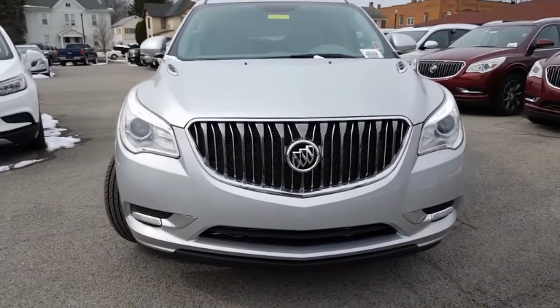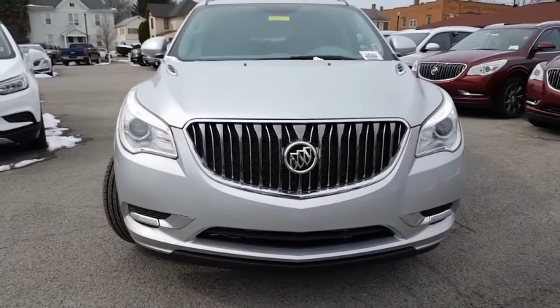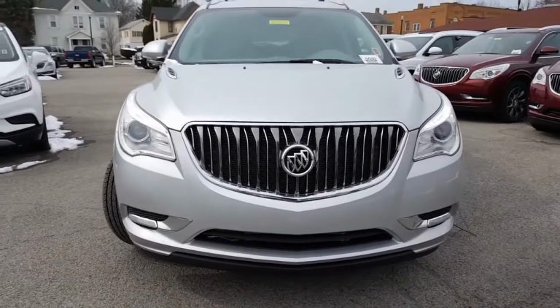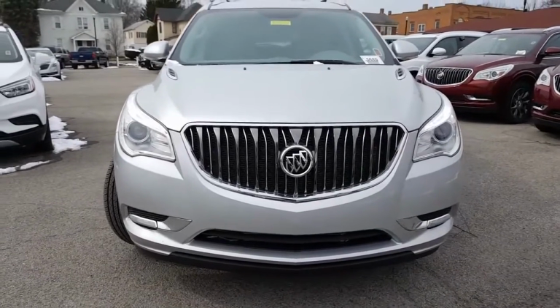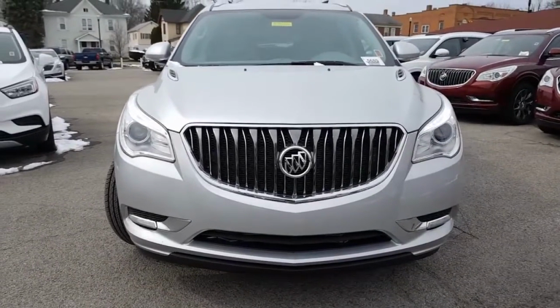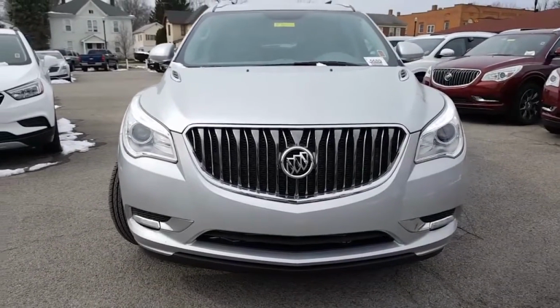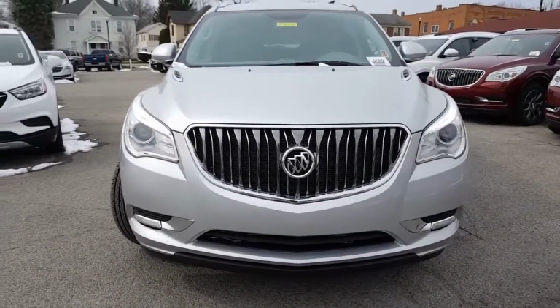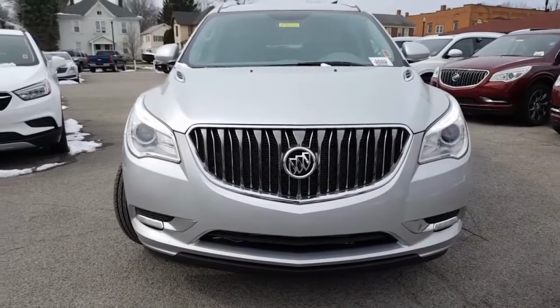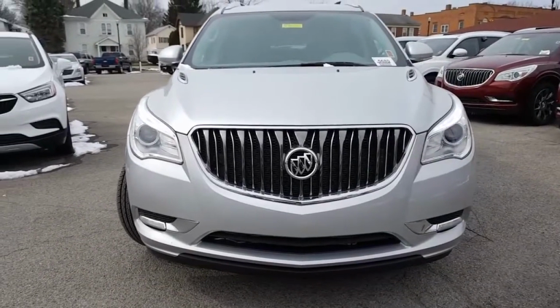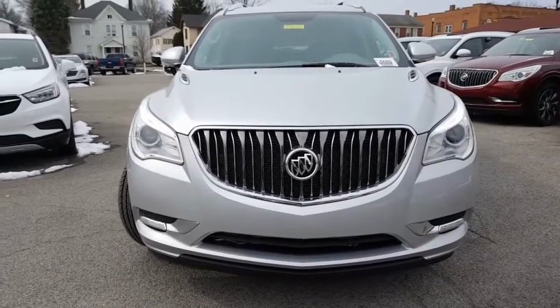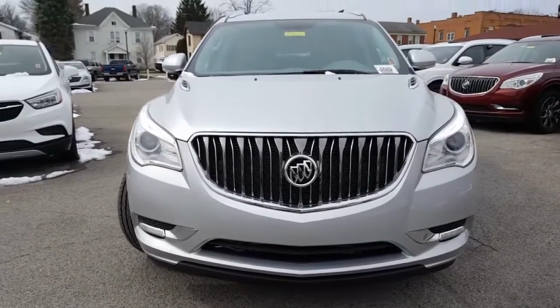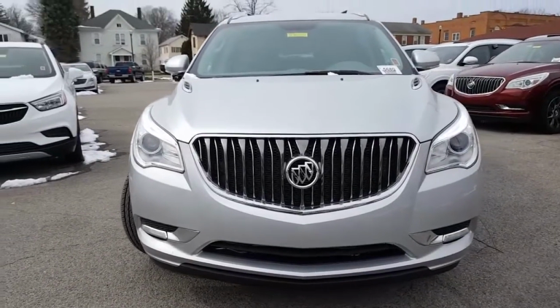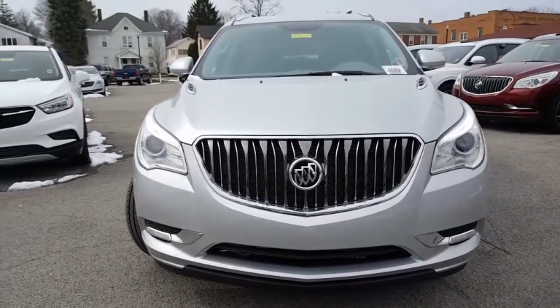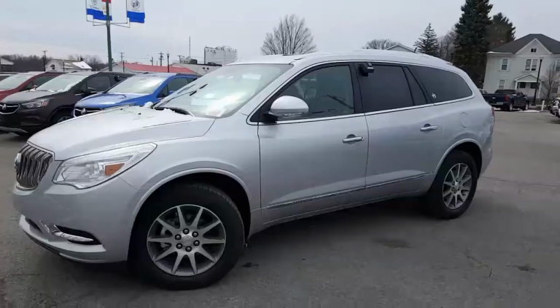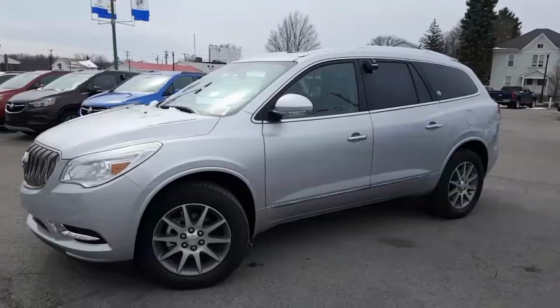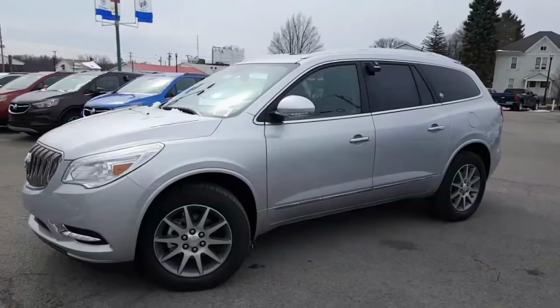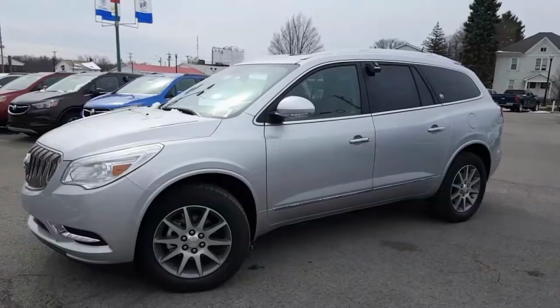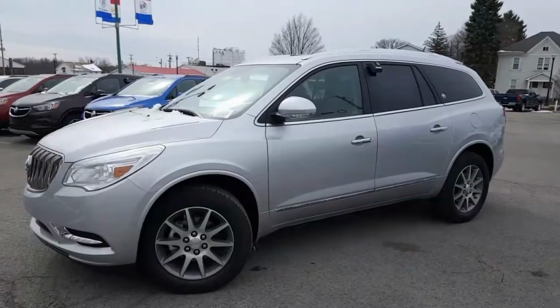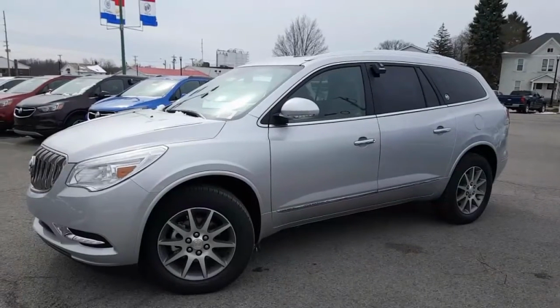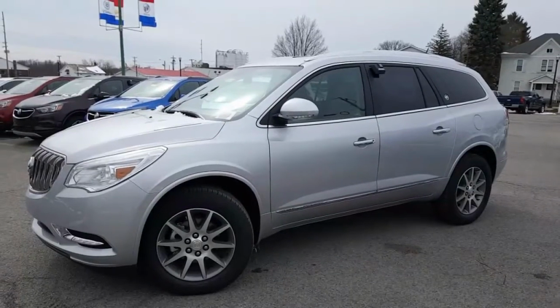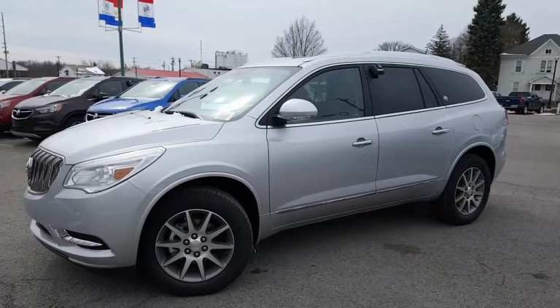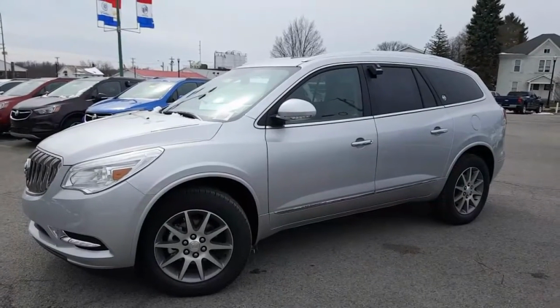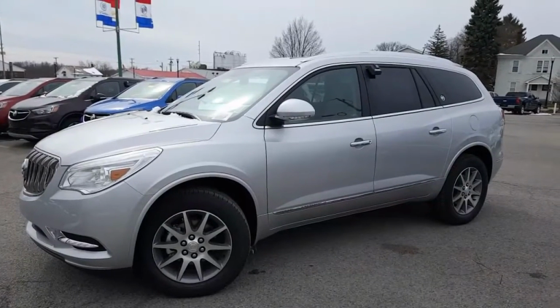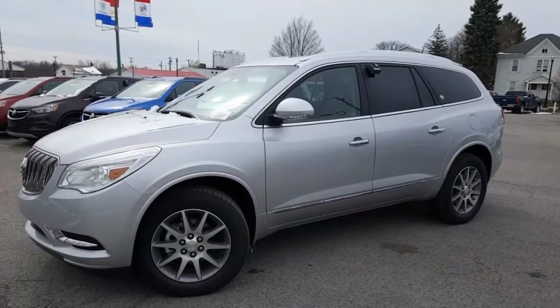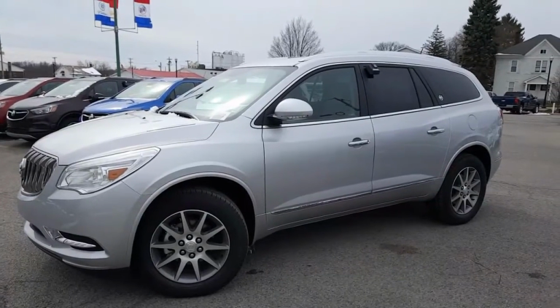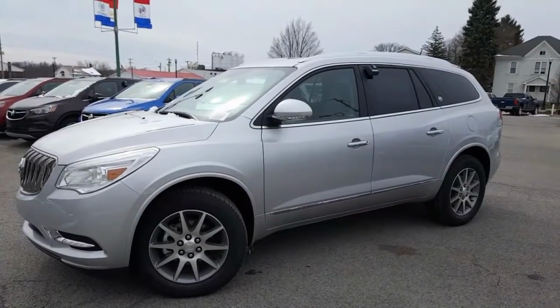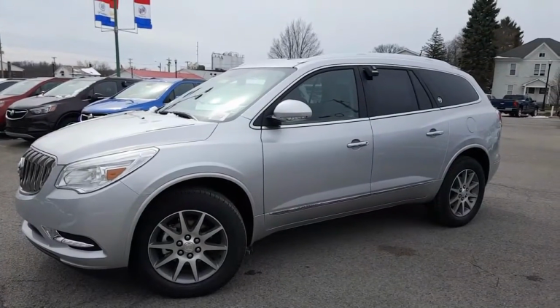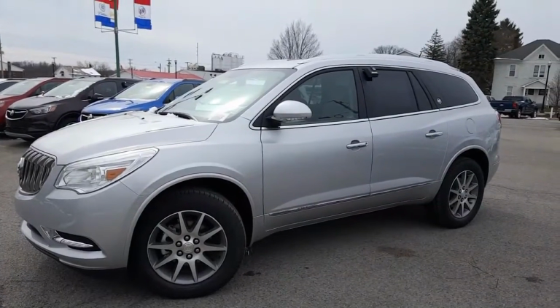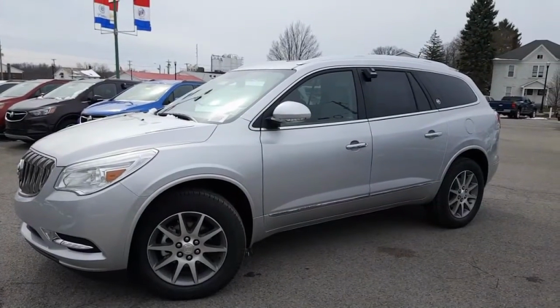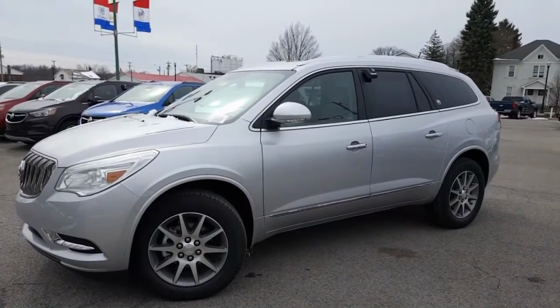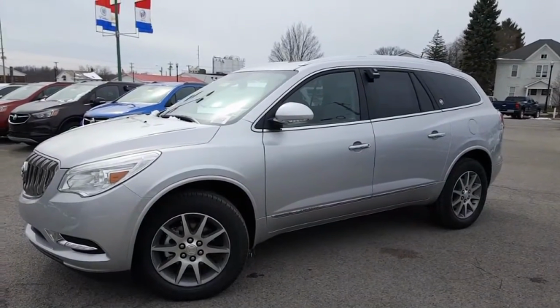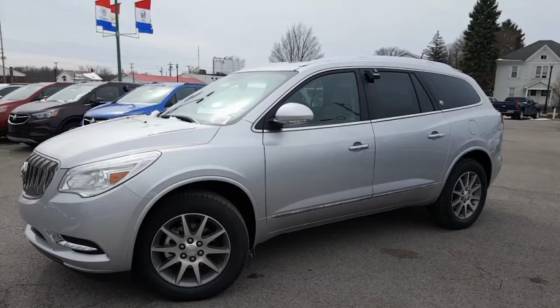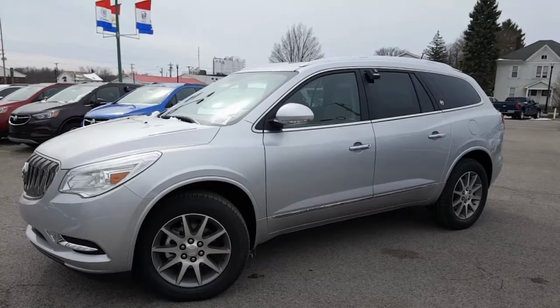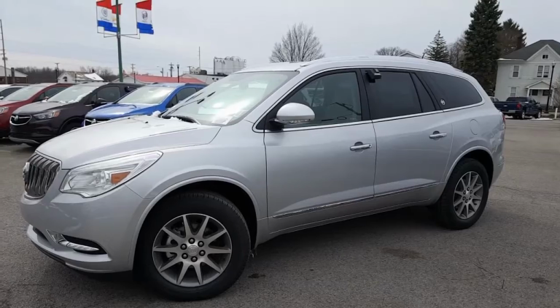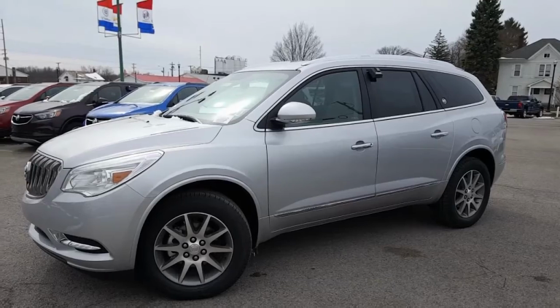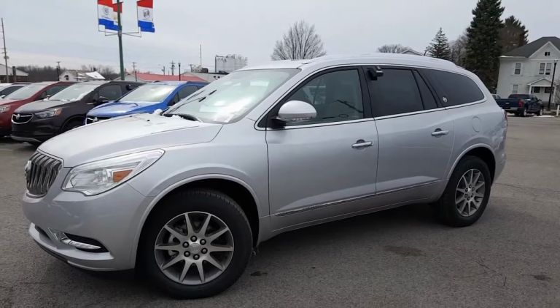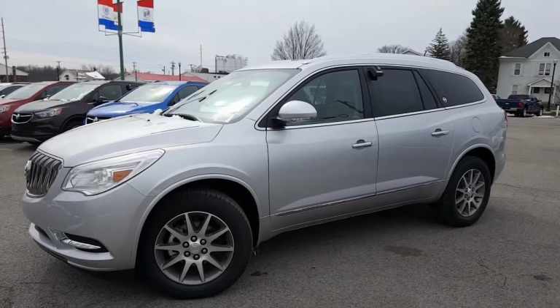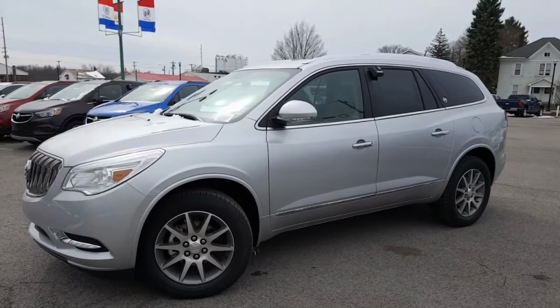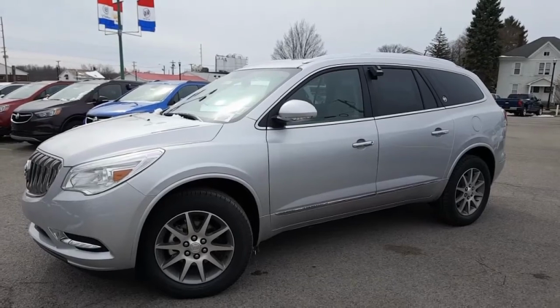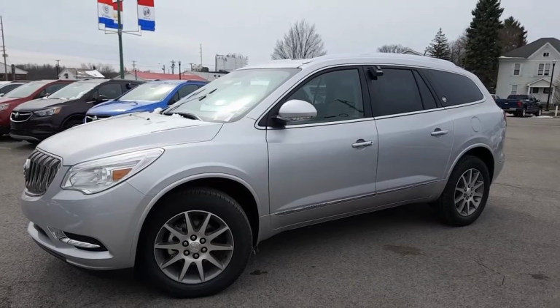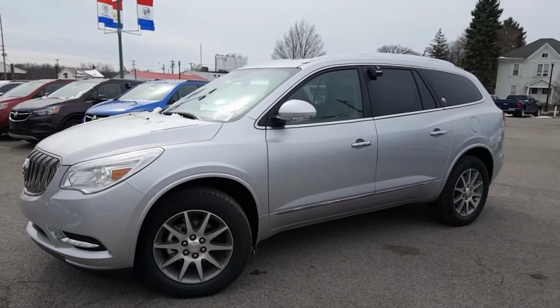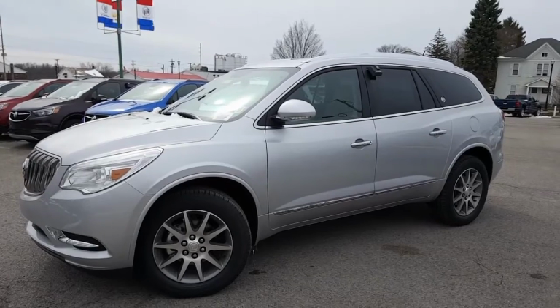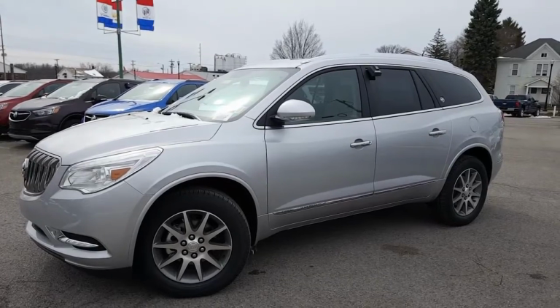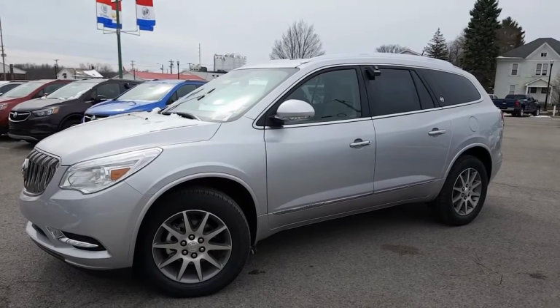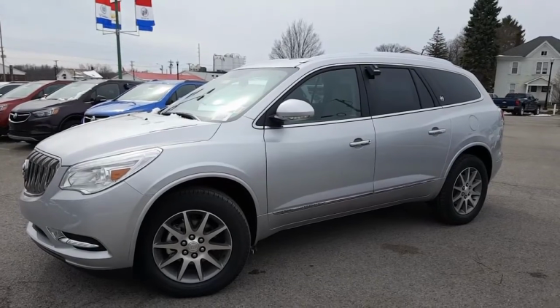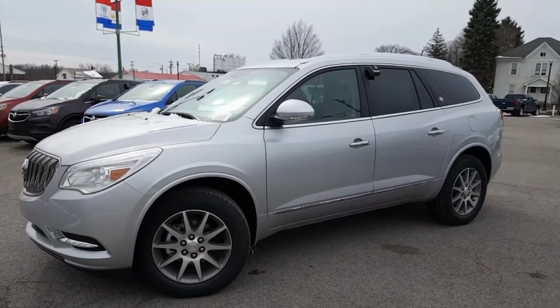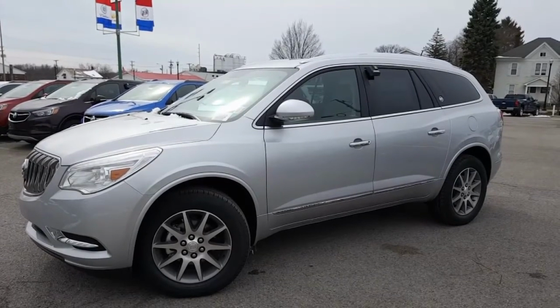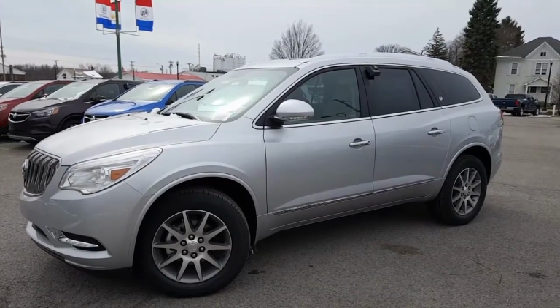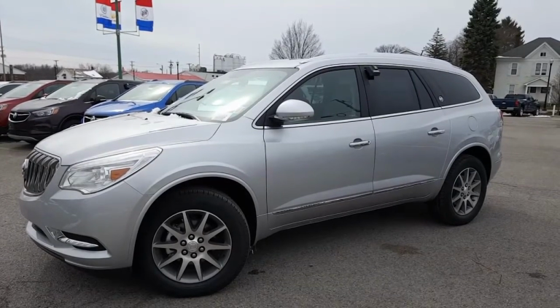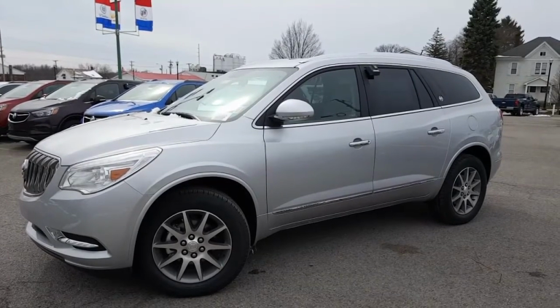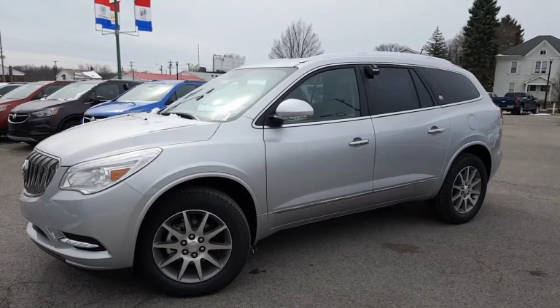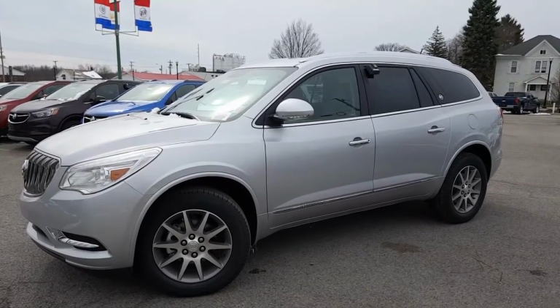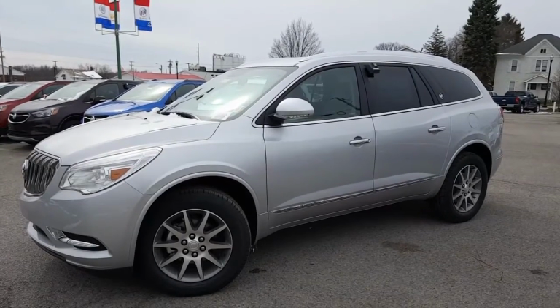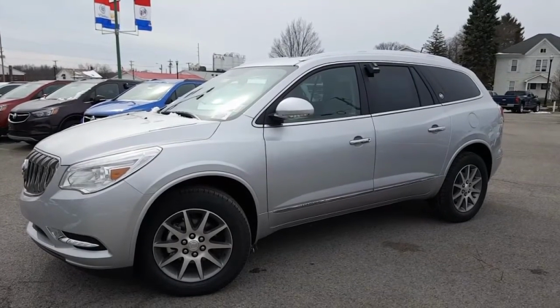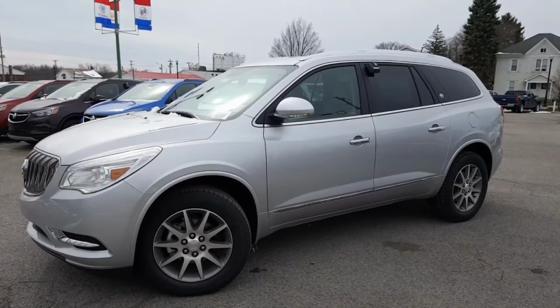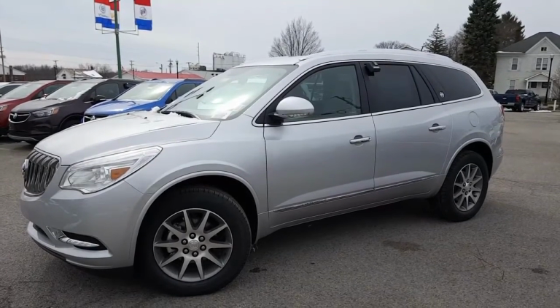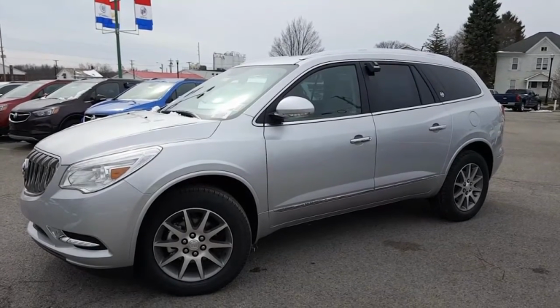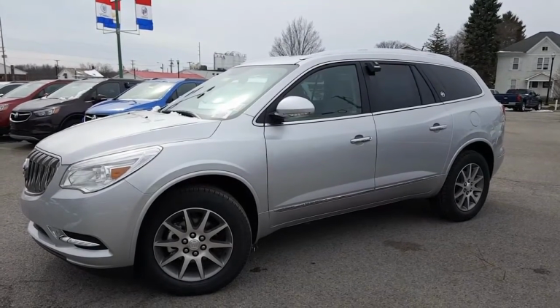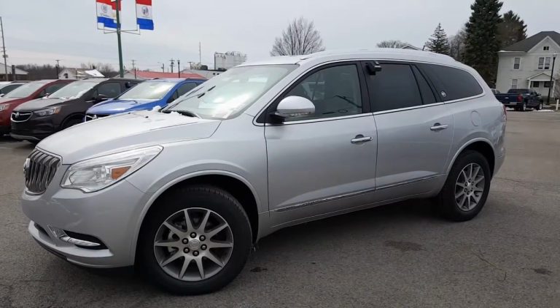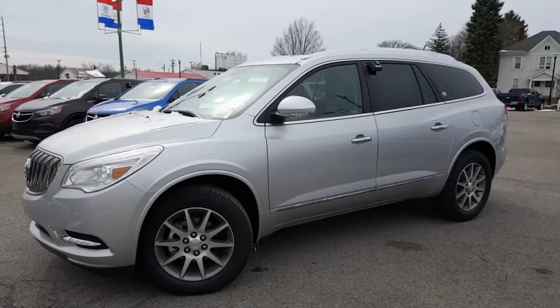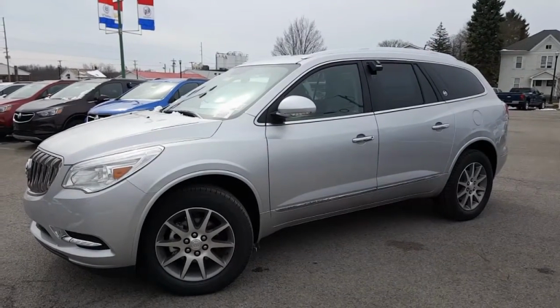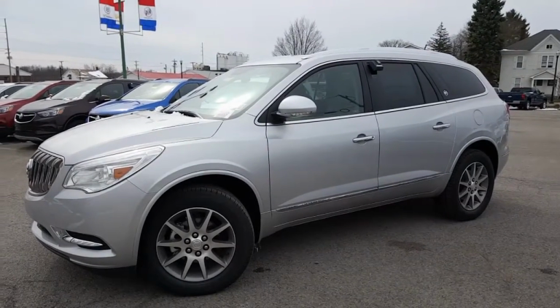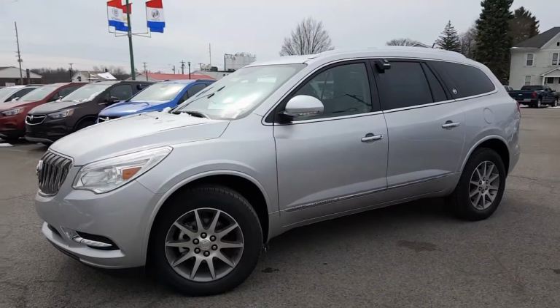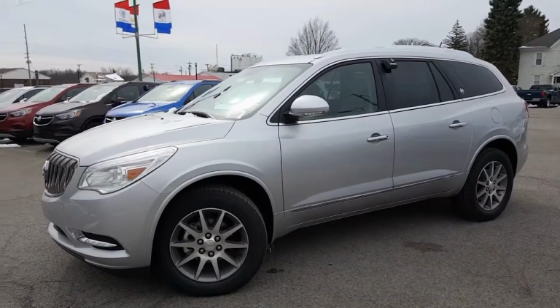Let's take a look at the driver's side. You've got a blinker in the side view mirror there, and some nice chrome accents along the driver's side.